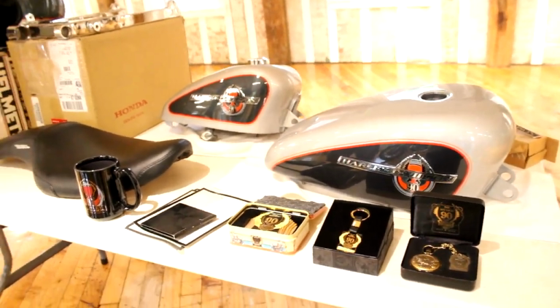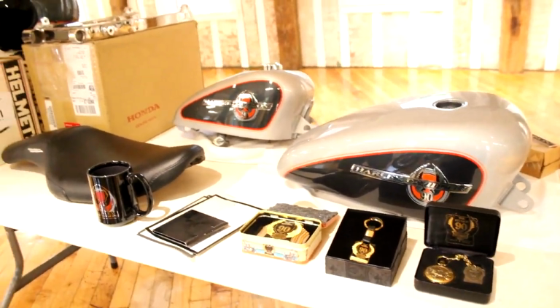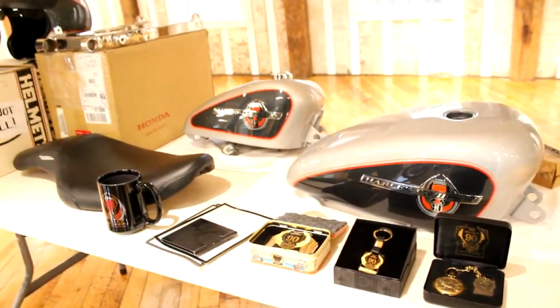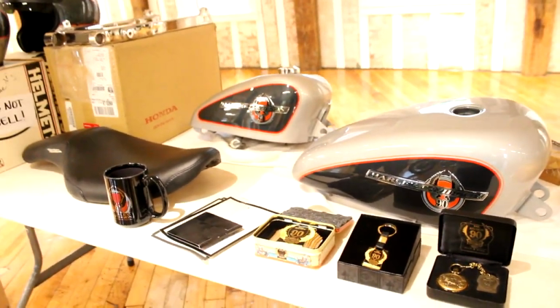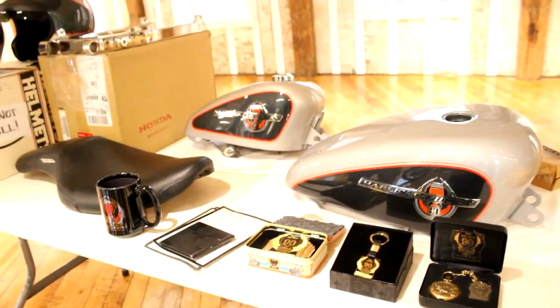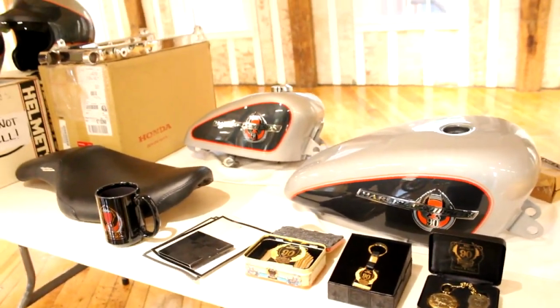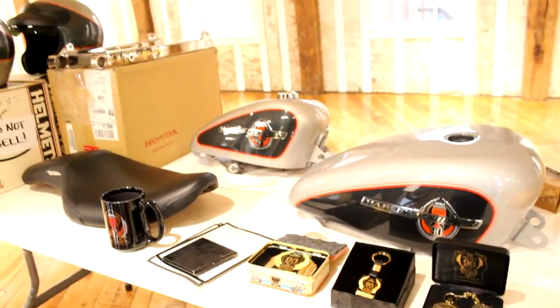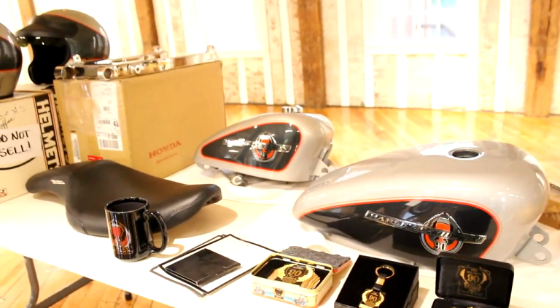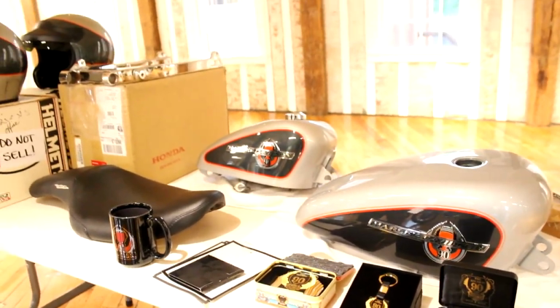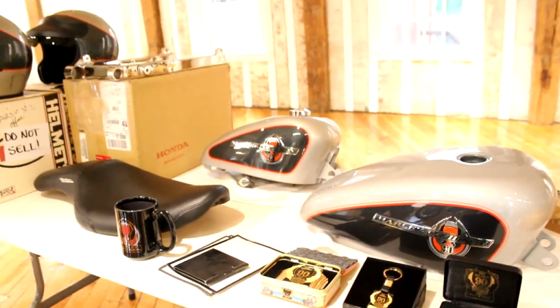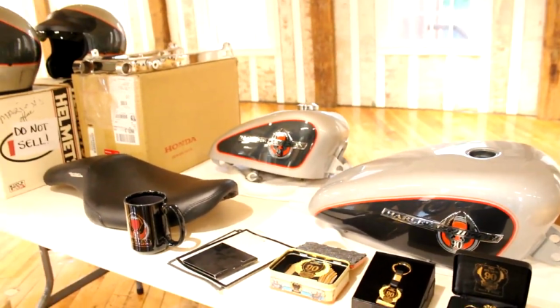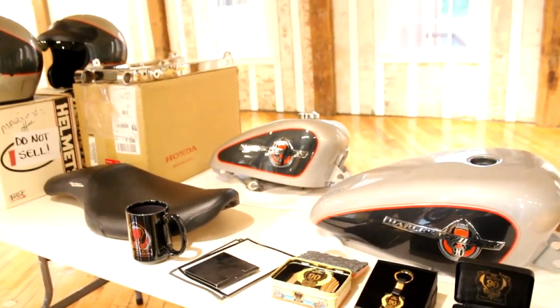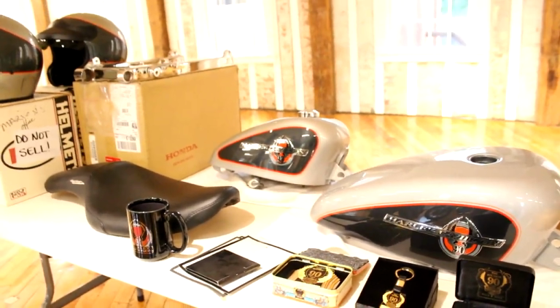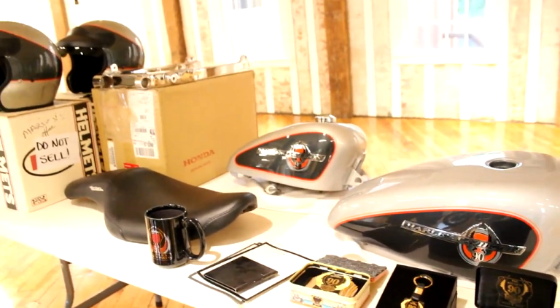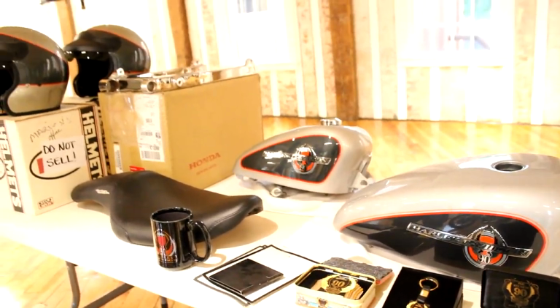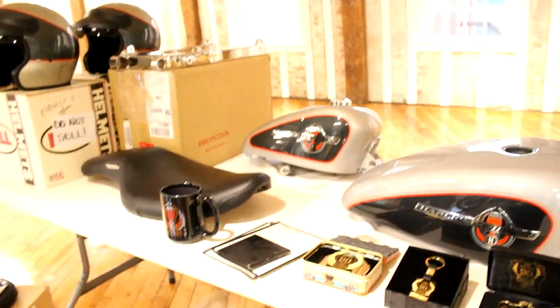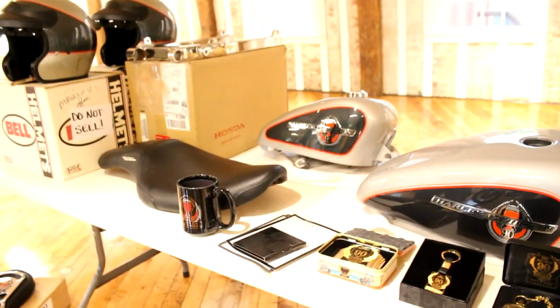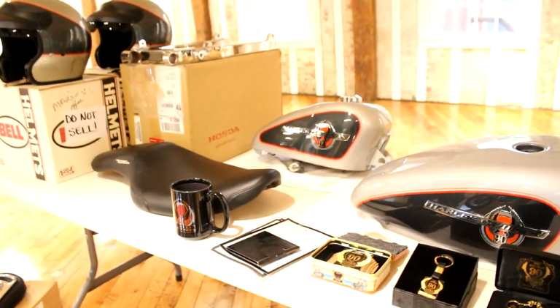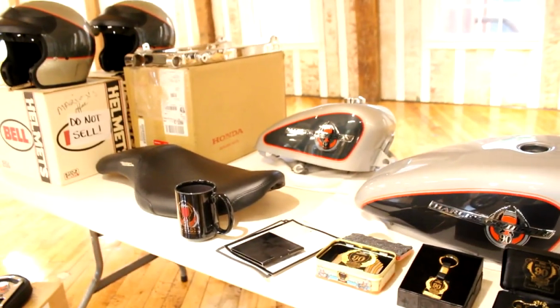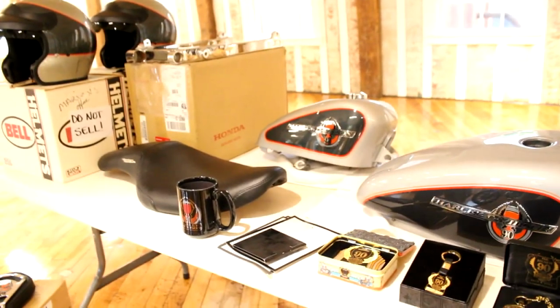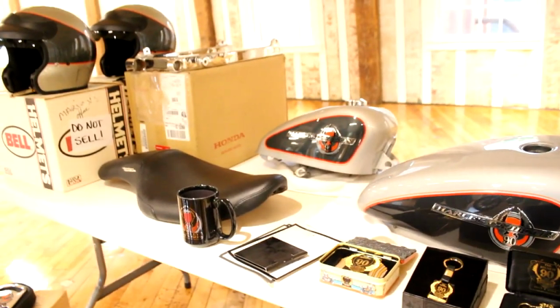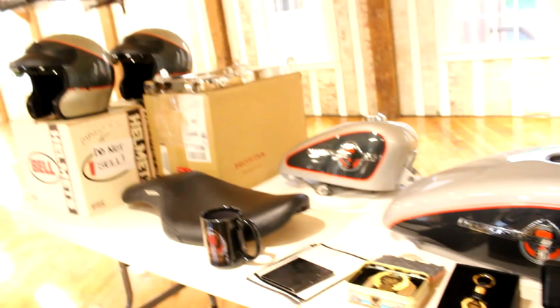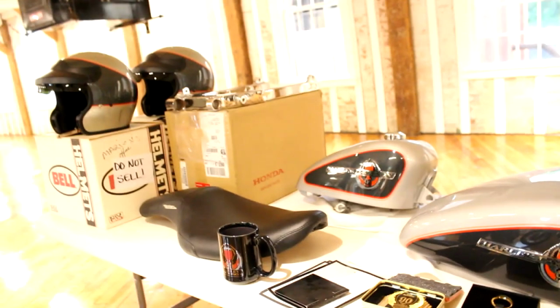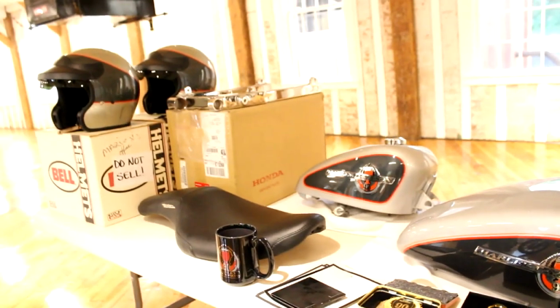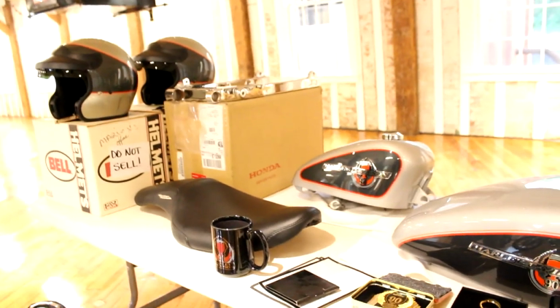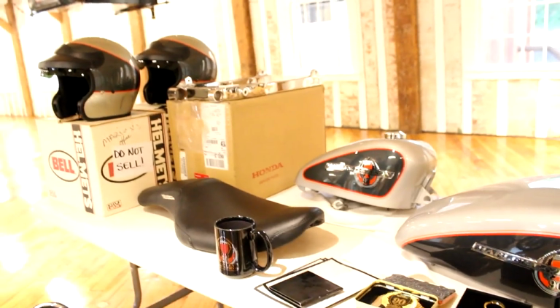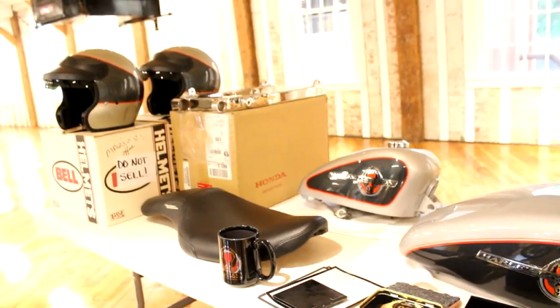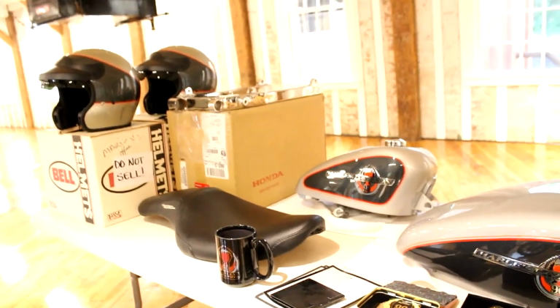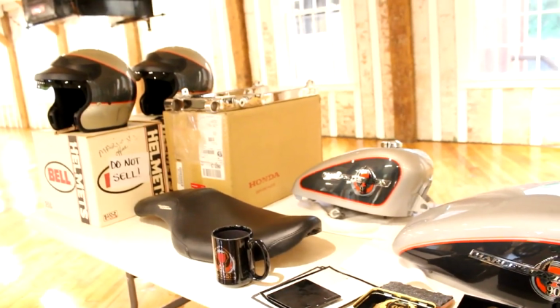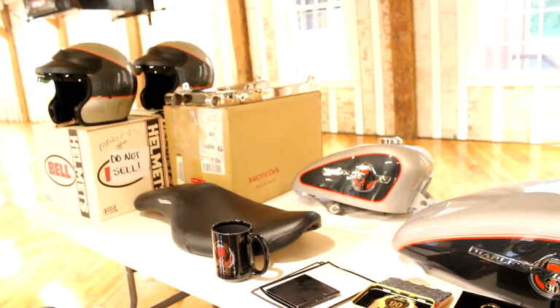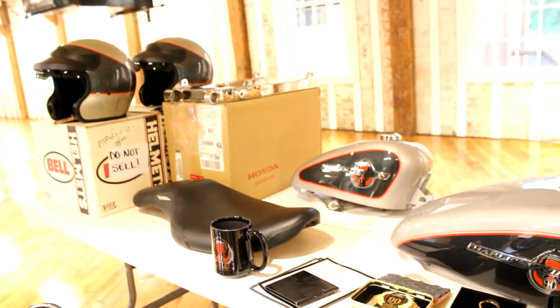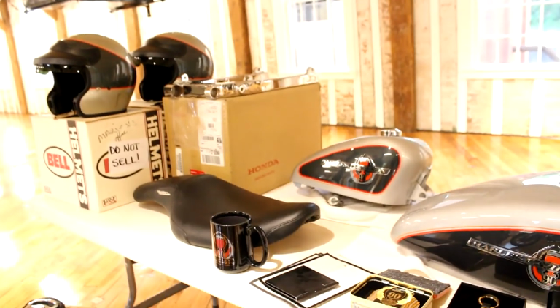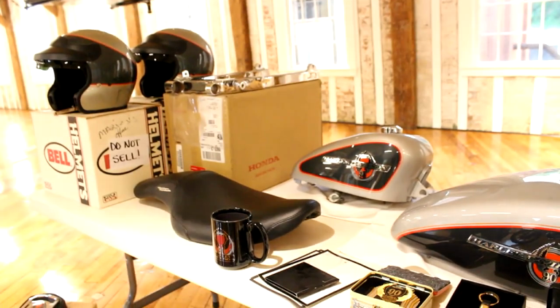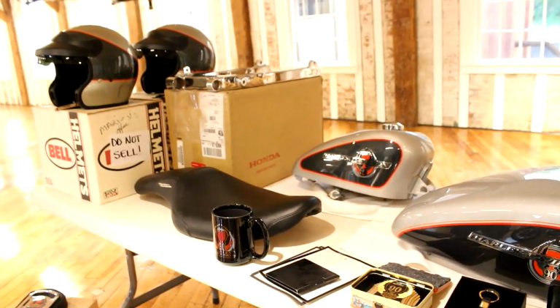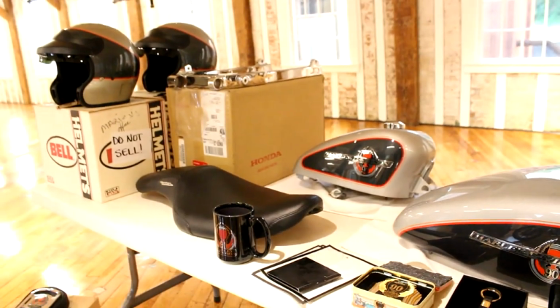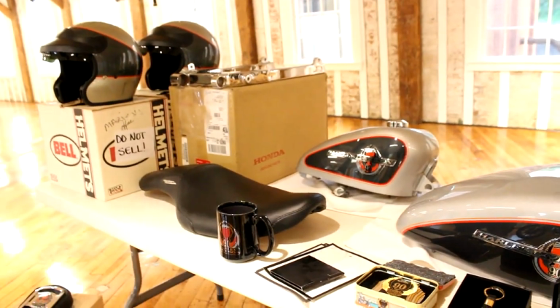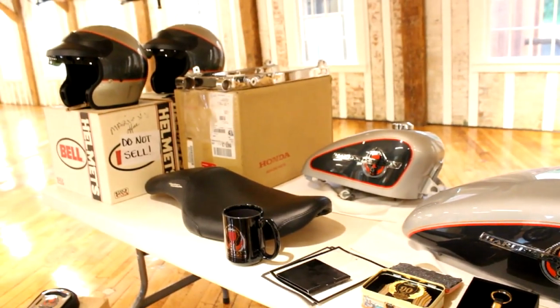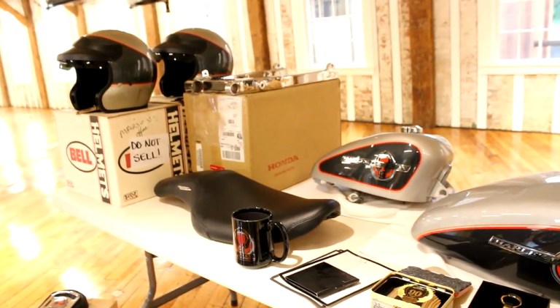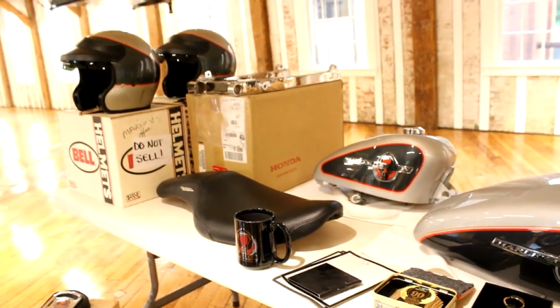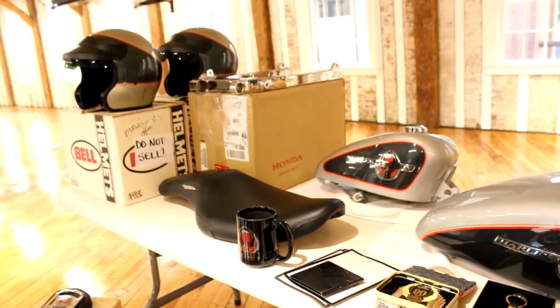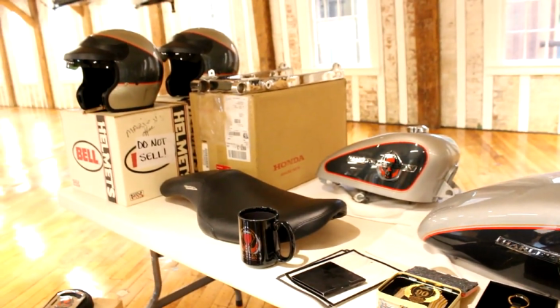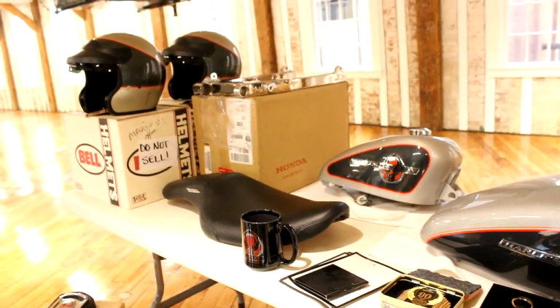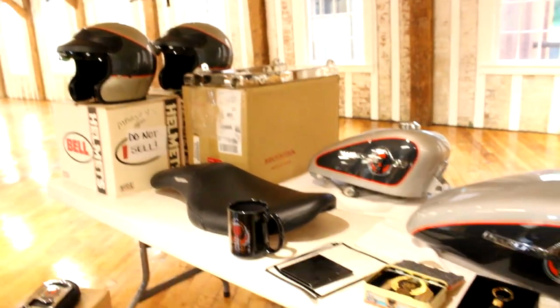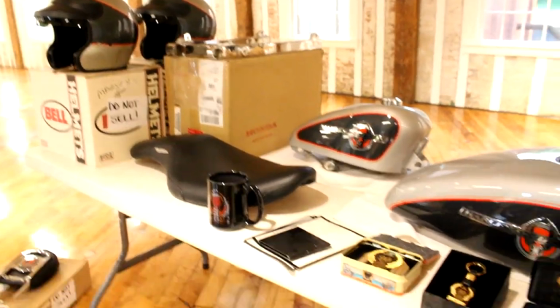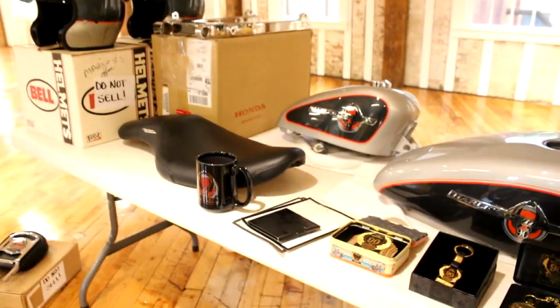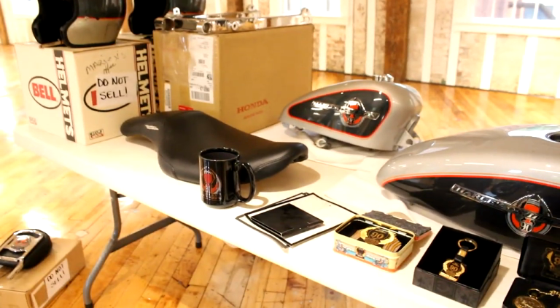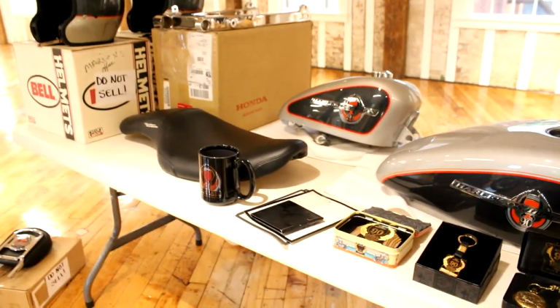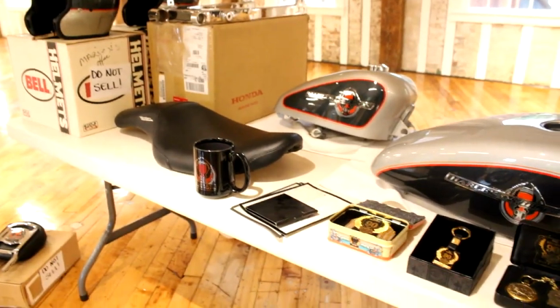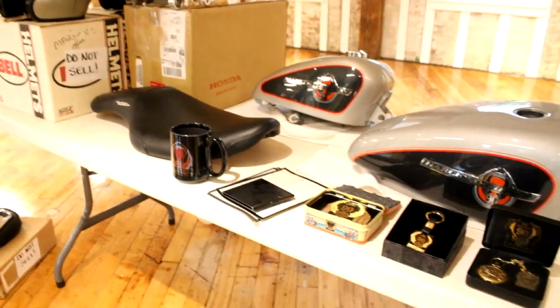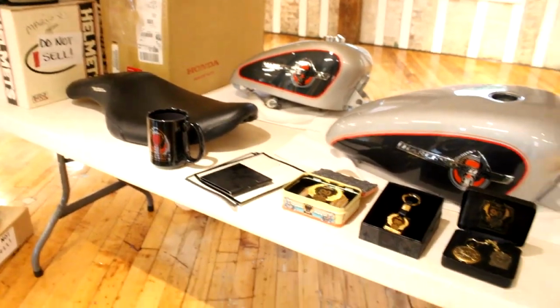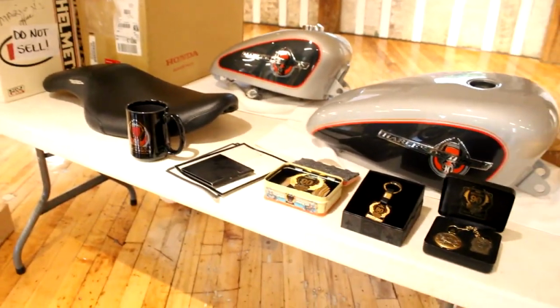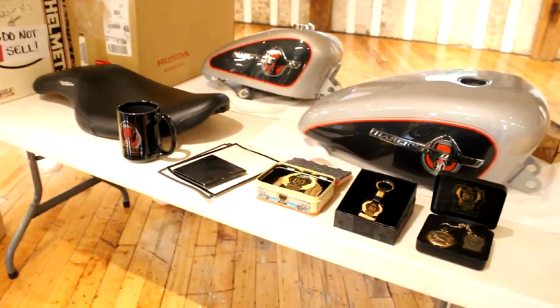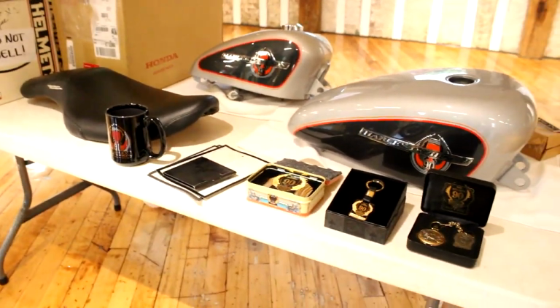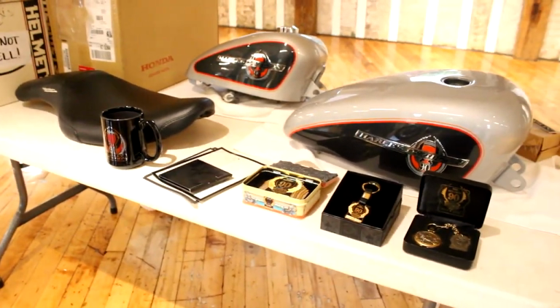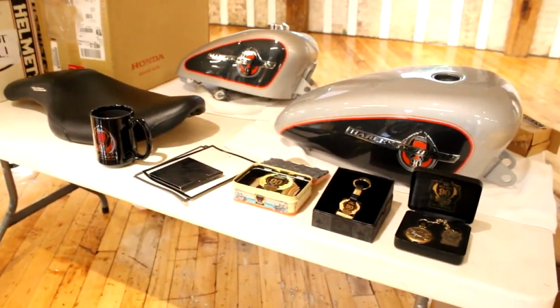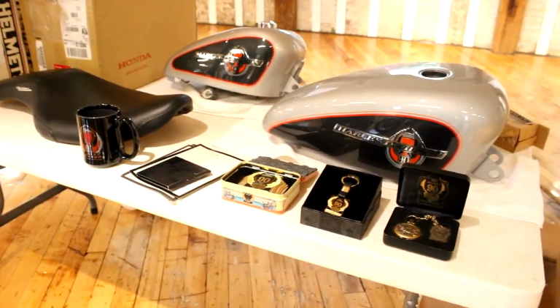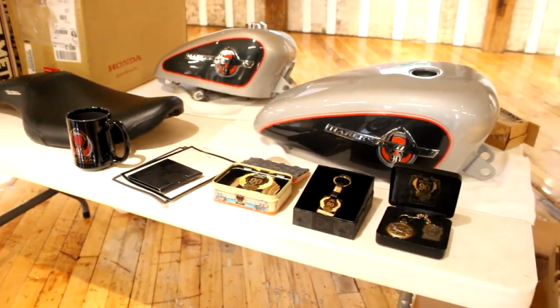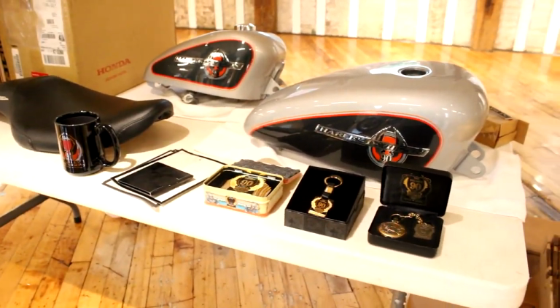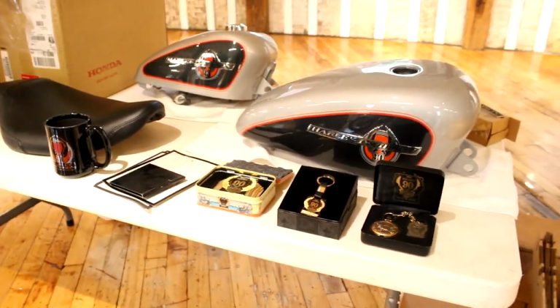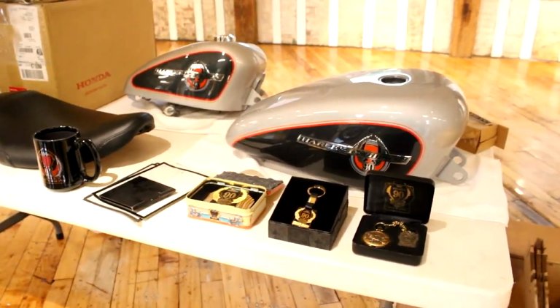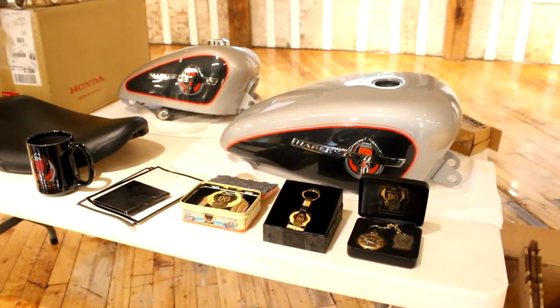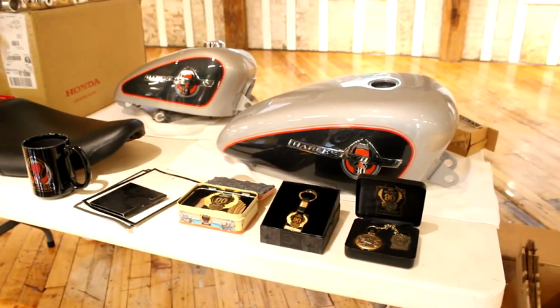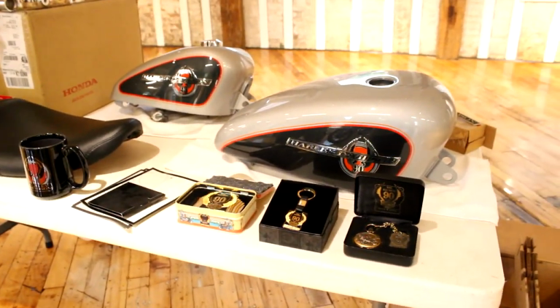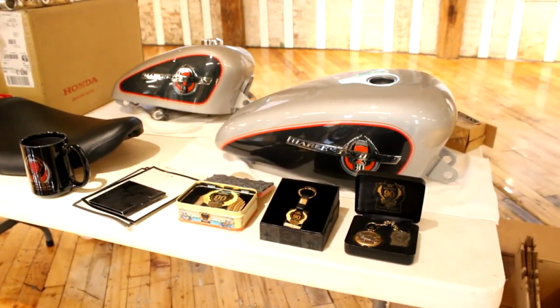It also comes with a gold-plated 90th anniversary keychain for the bike, and also this pocket watch — a 90th anniversary, never-out-of-the-box pocket watch and chain. So those are all the accessories. Wholesale prices: the helmets are worth about $300 each, the backrest is about $200, the limited dealer belt buckle/keychain/pin new-in-box is at least $200, gas tank emblems minimum $200, the king size tank brand new is at least a grand, and the peanut tank is $400. Add it all up — that's over $3,000.